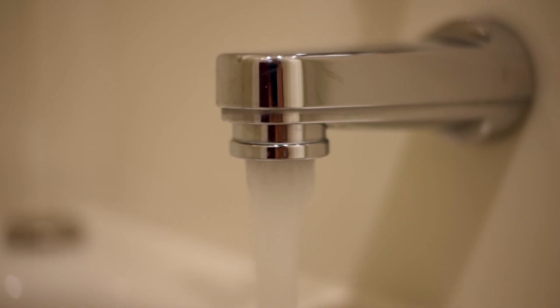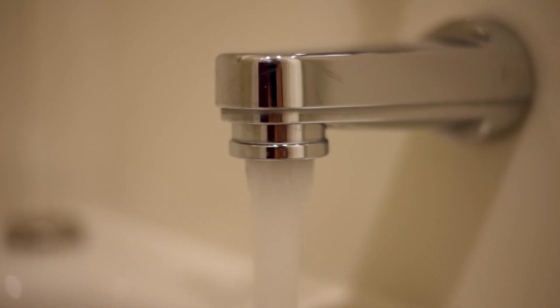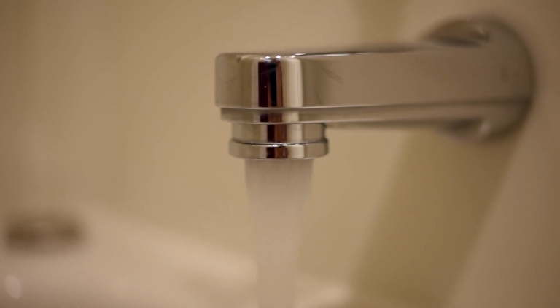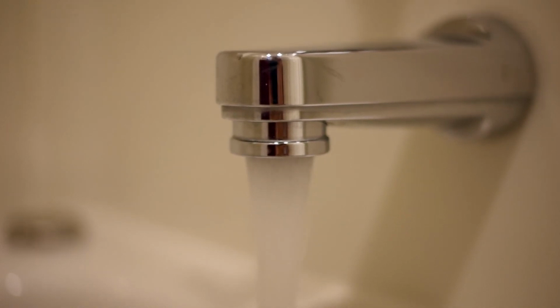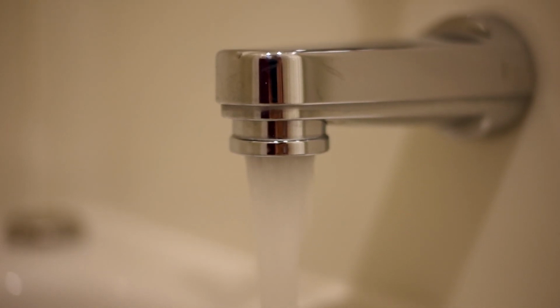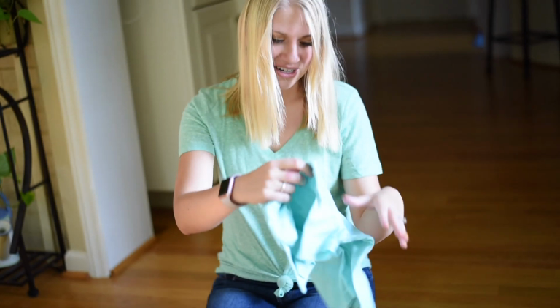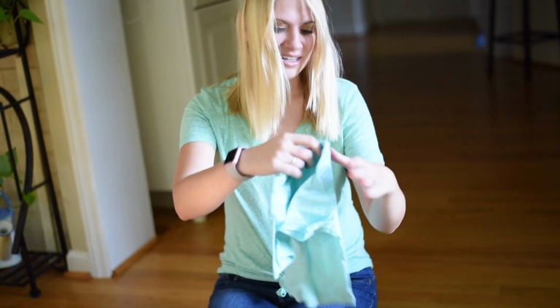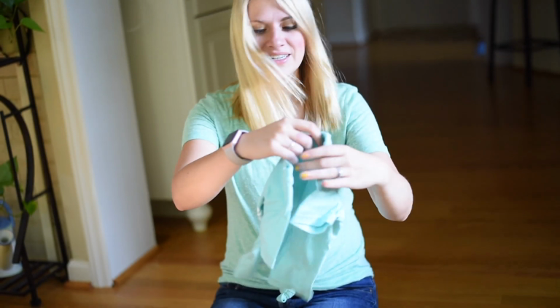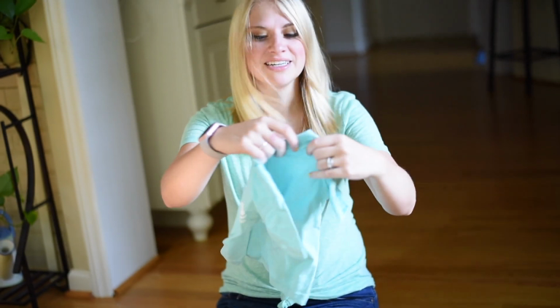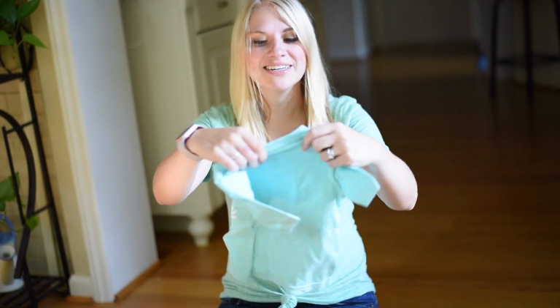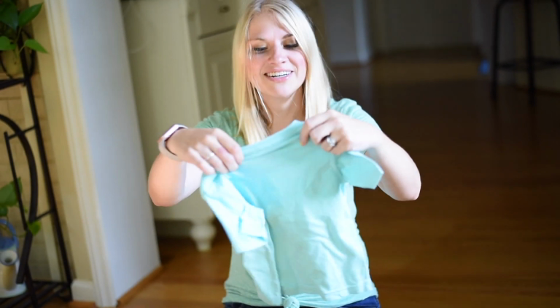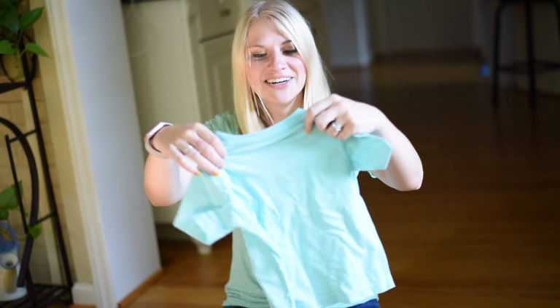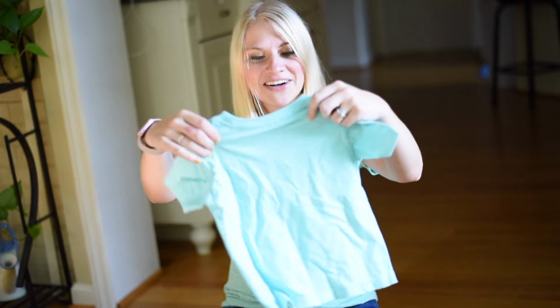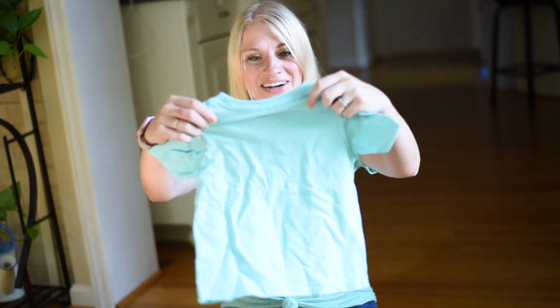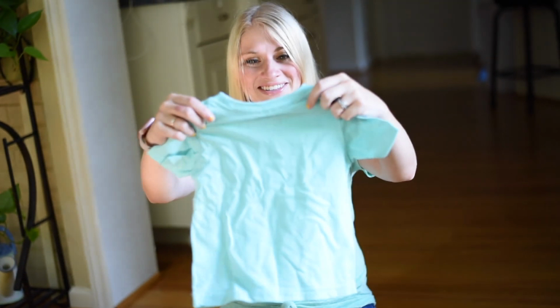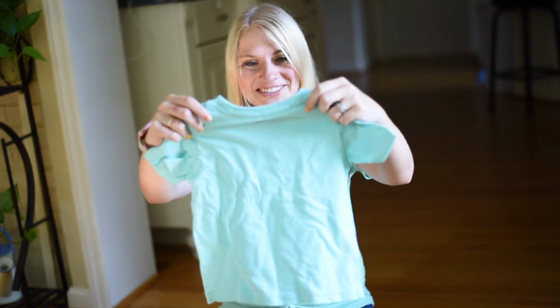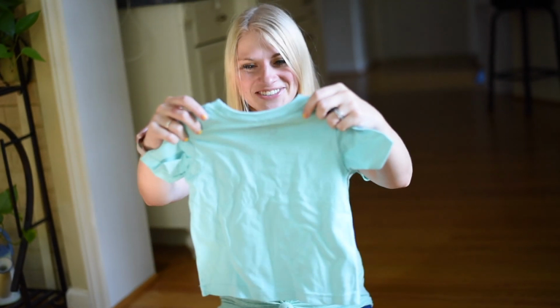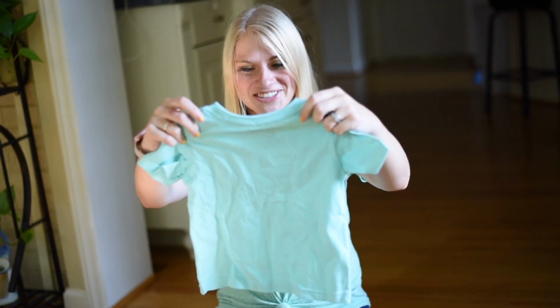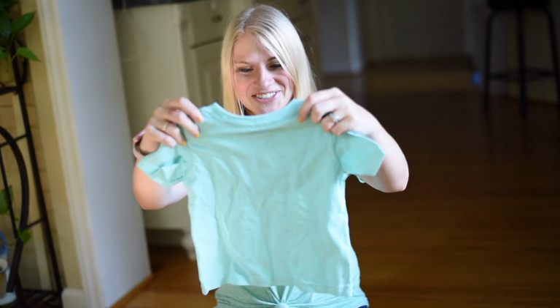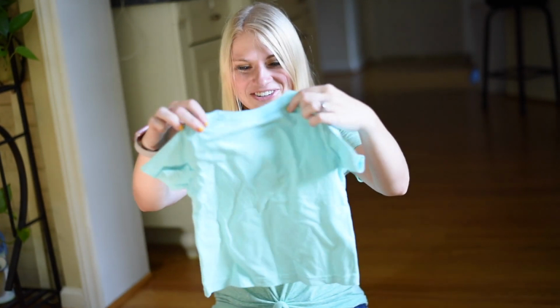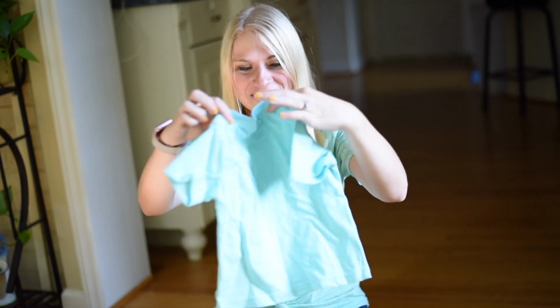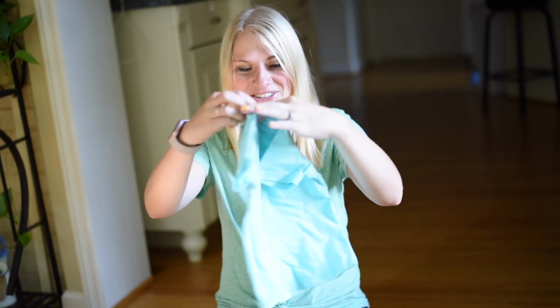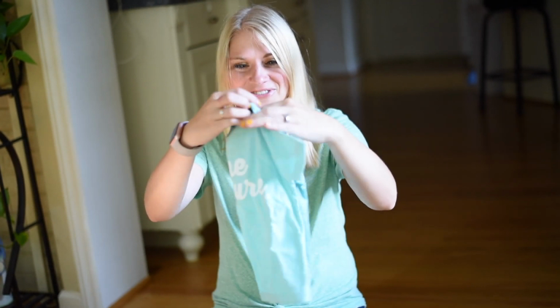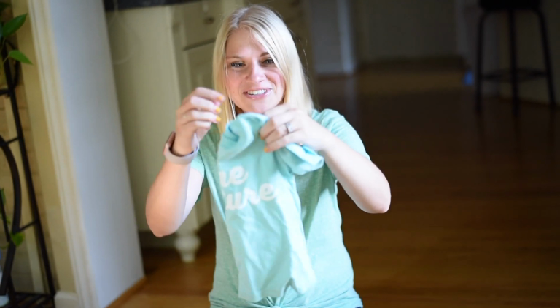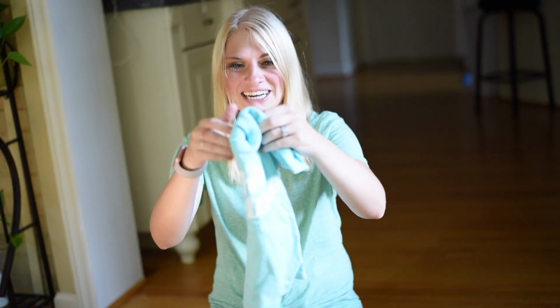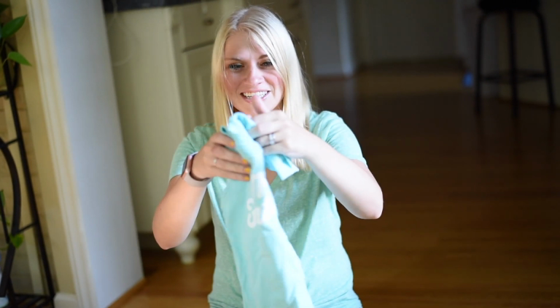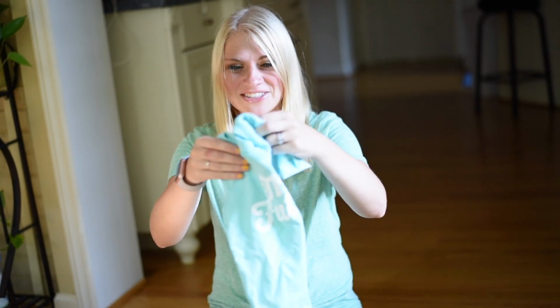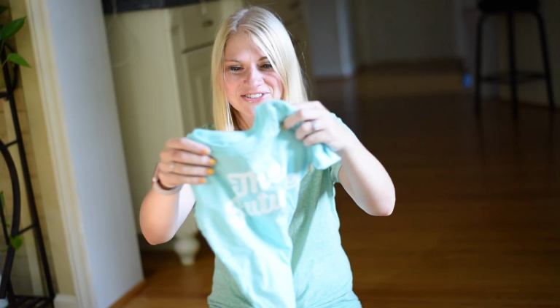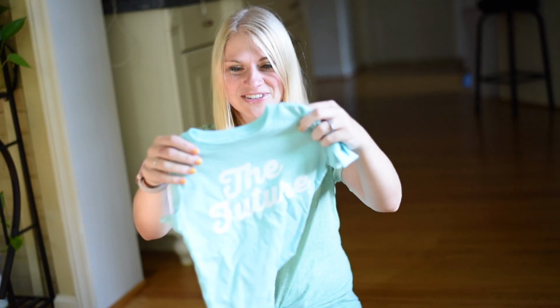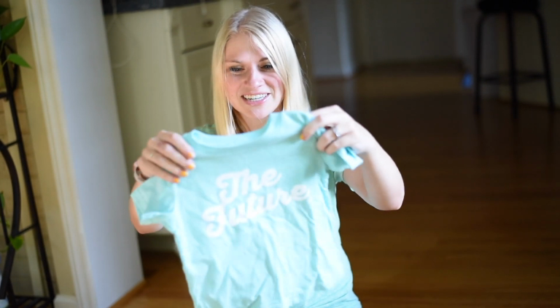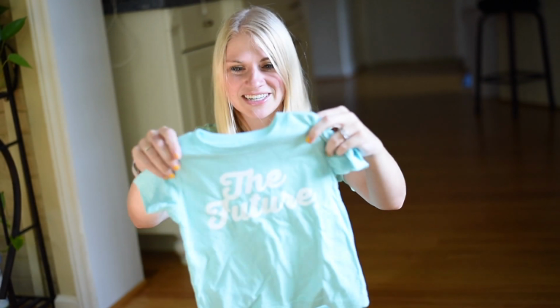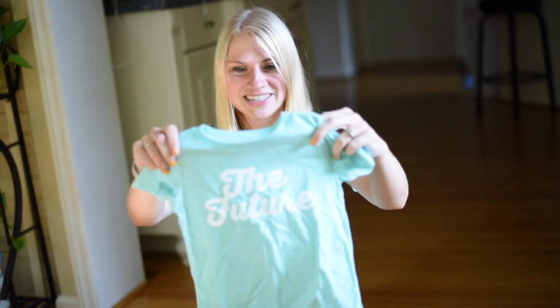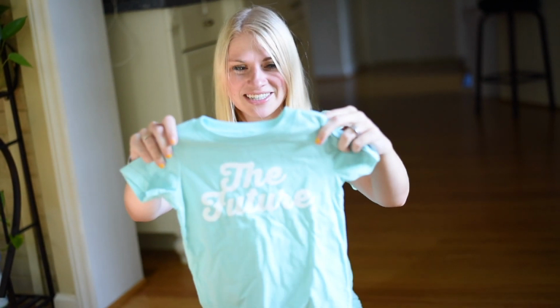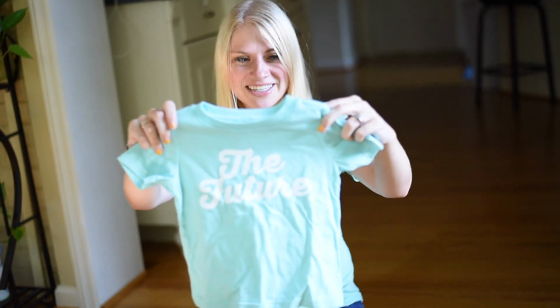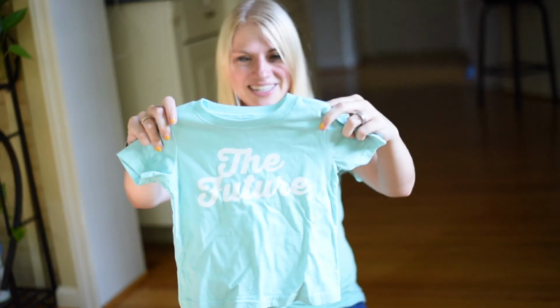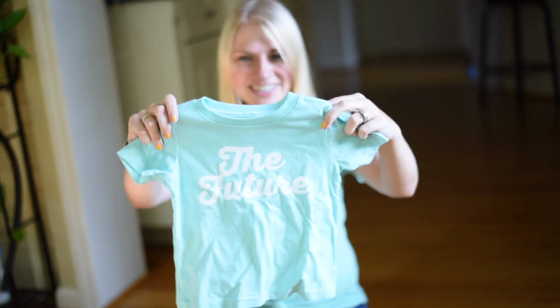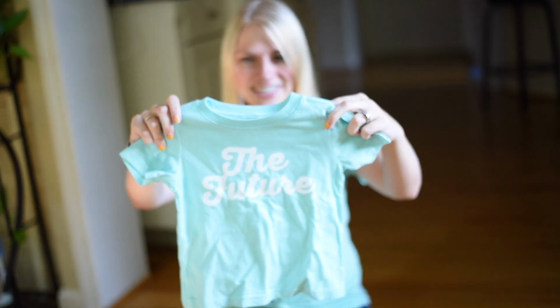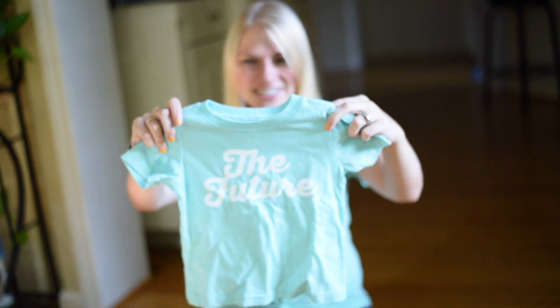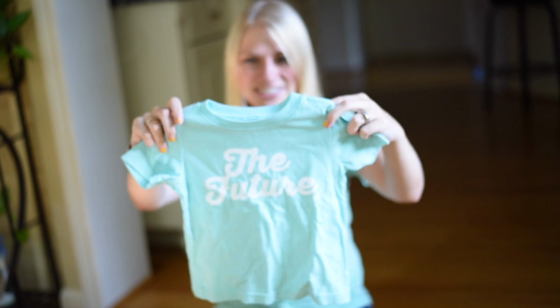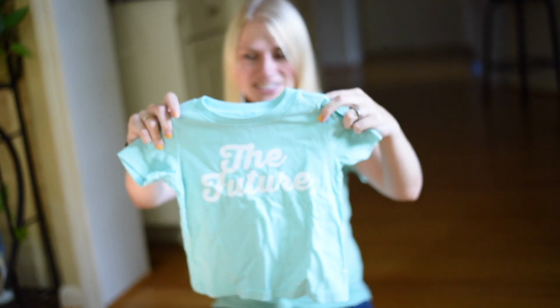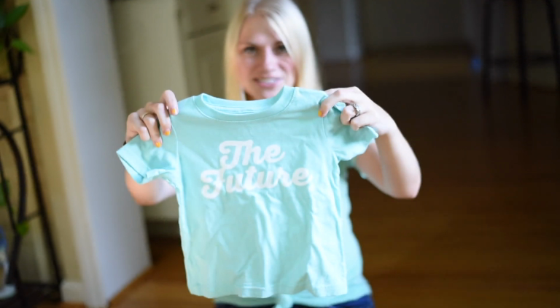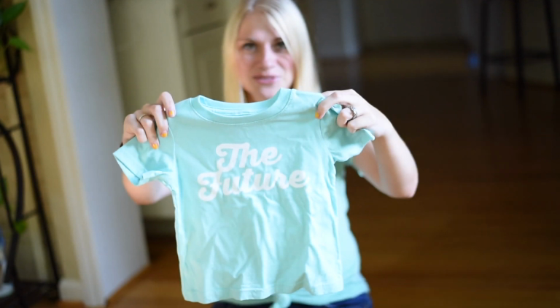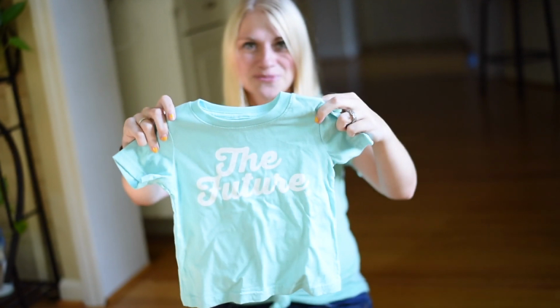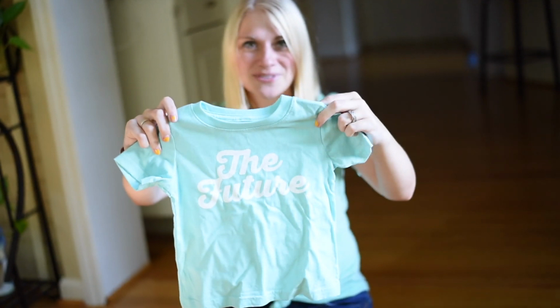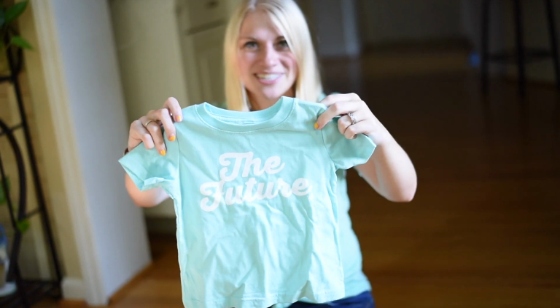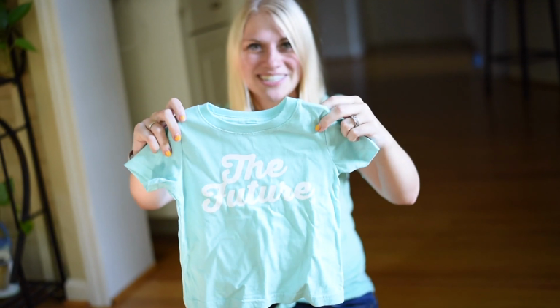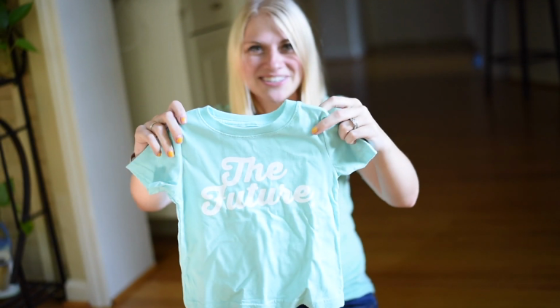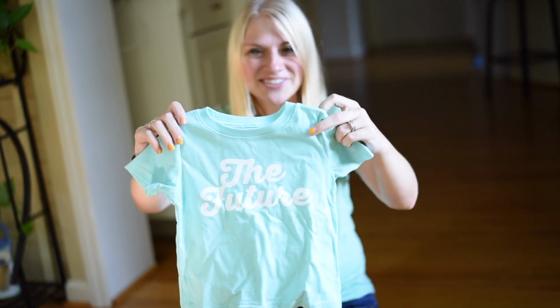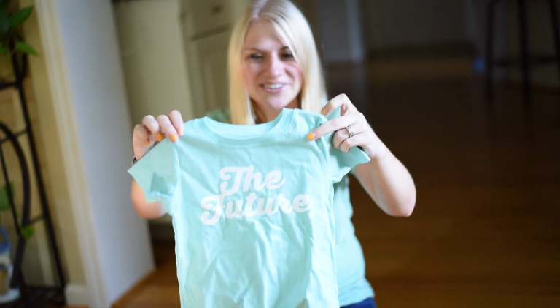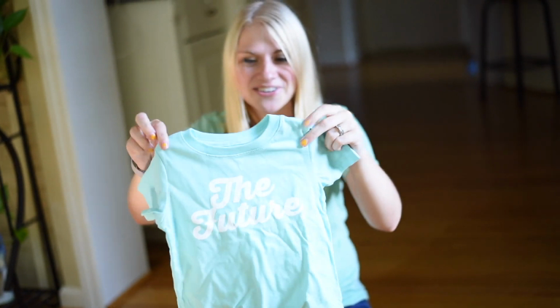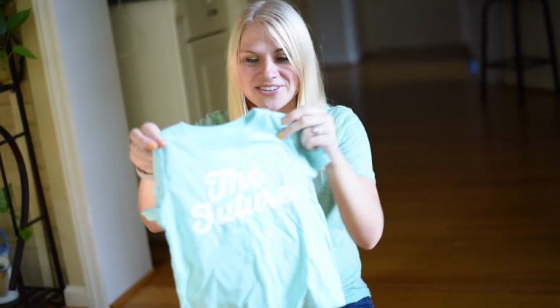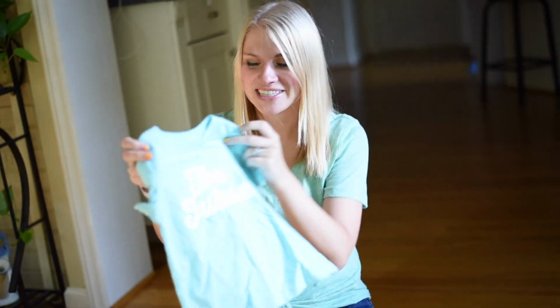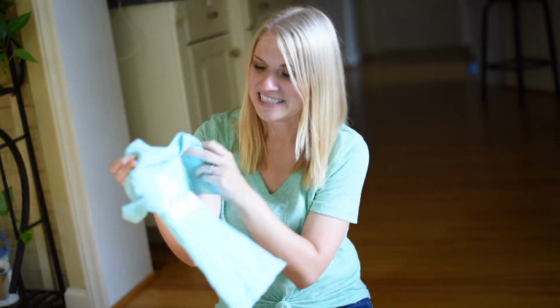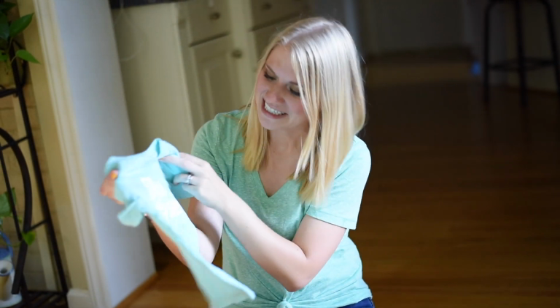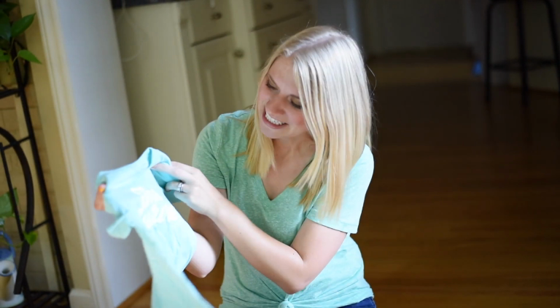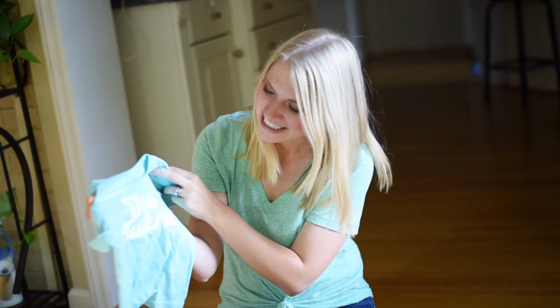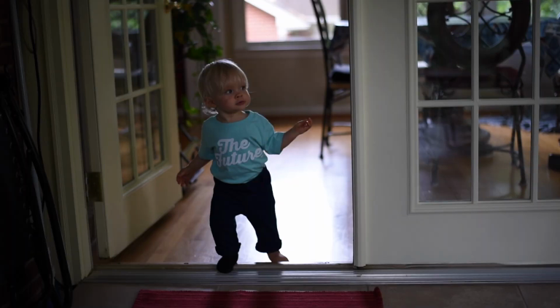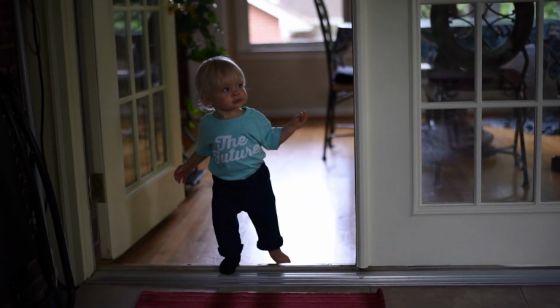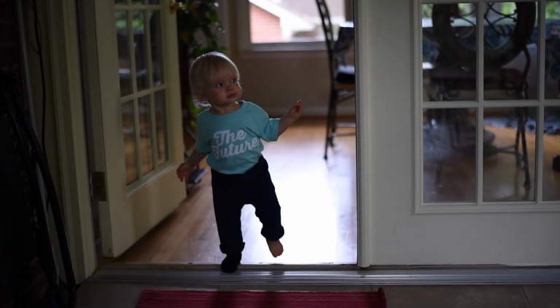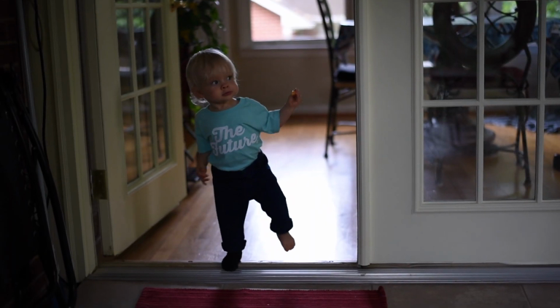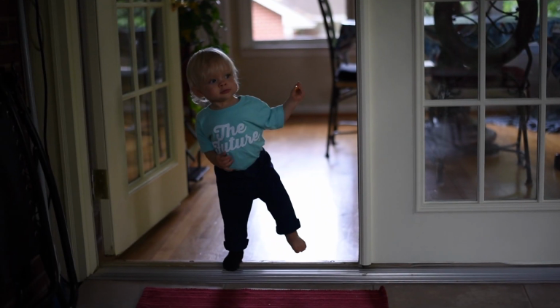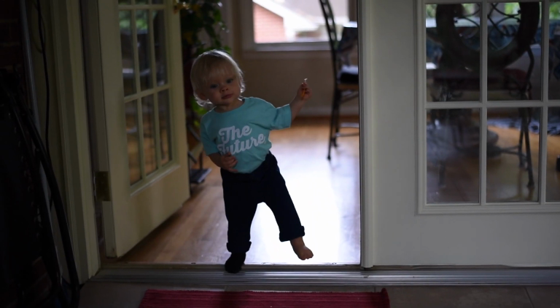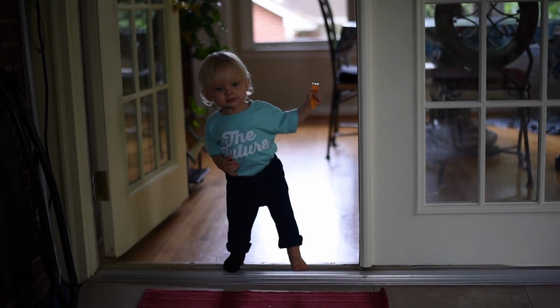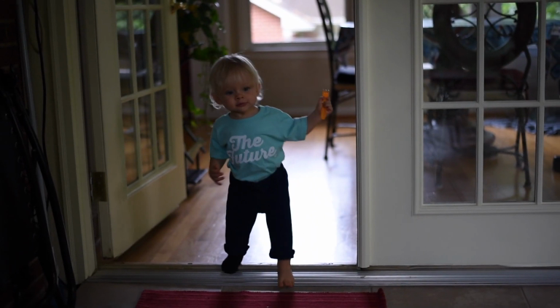We got a little shirt for Ezra. She's super cute — he's gonna love it.